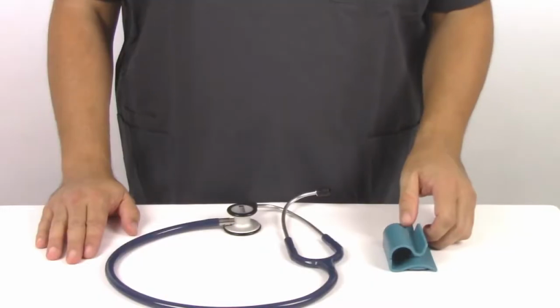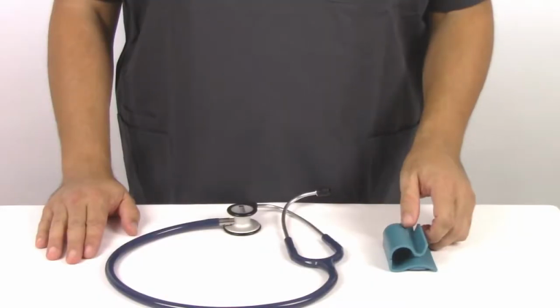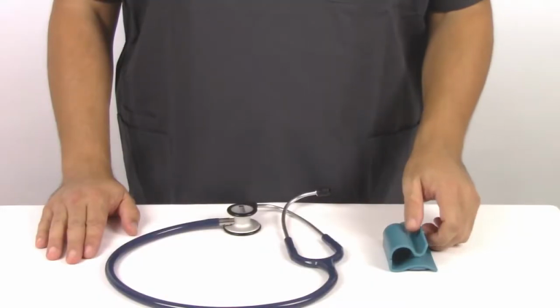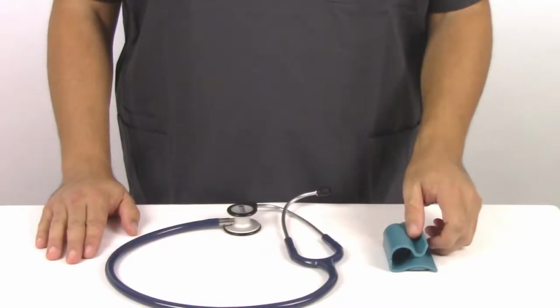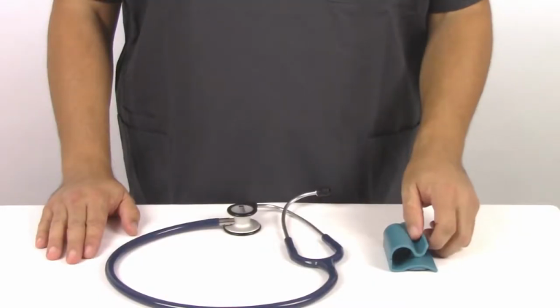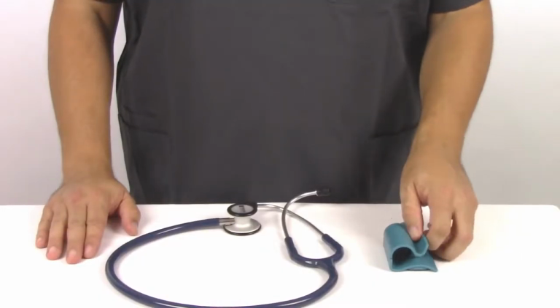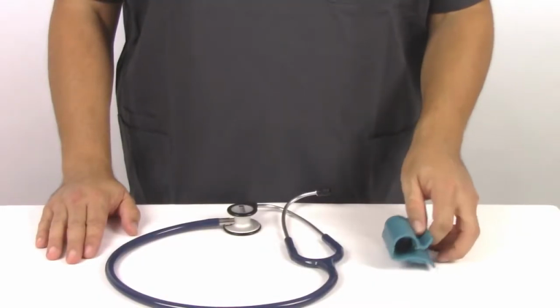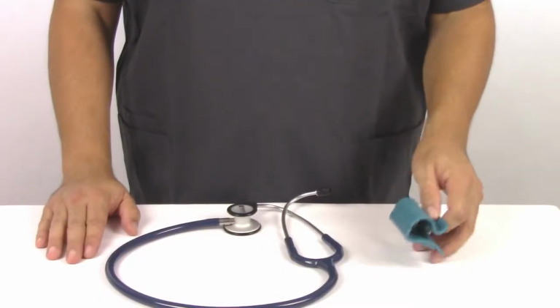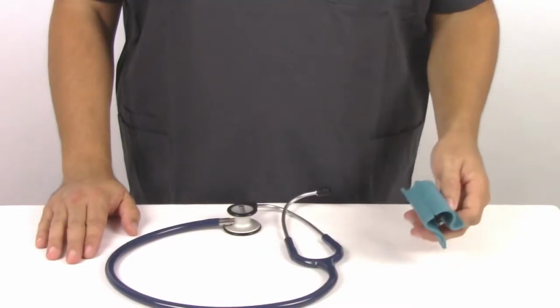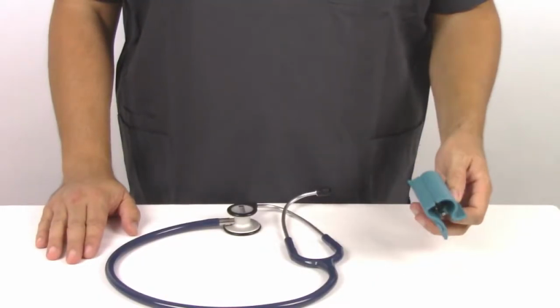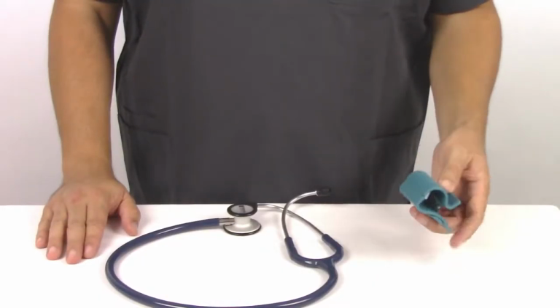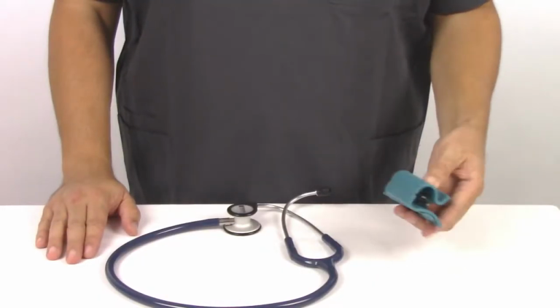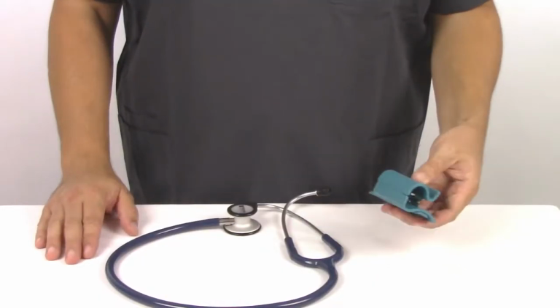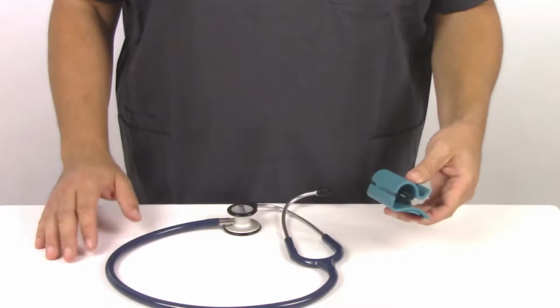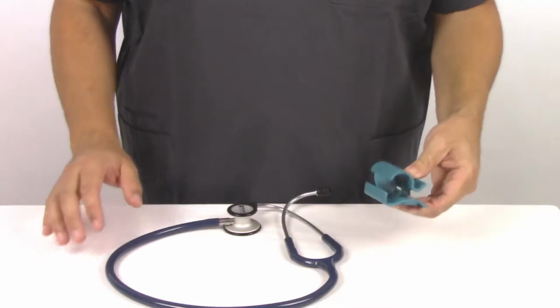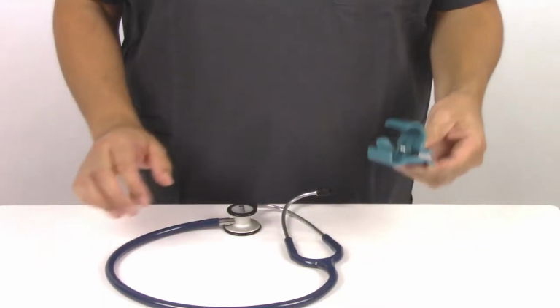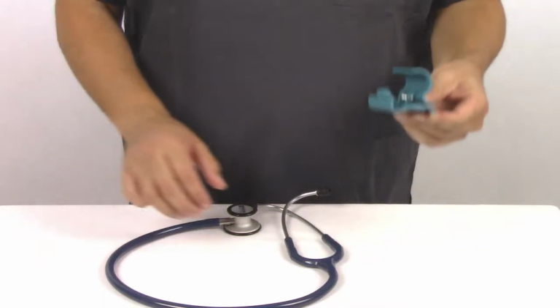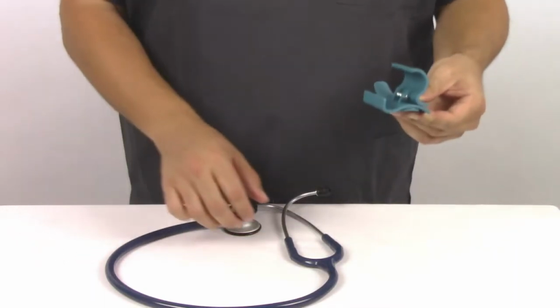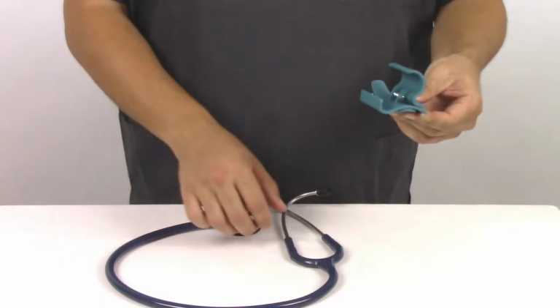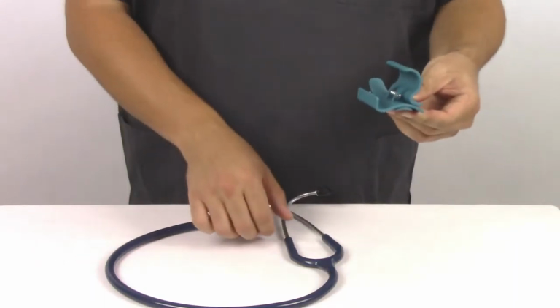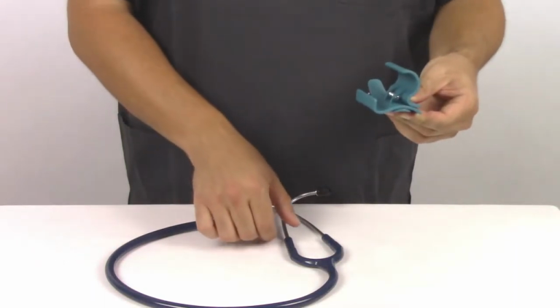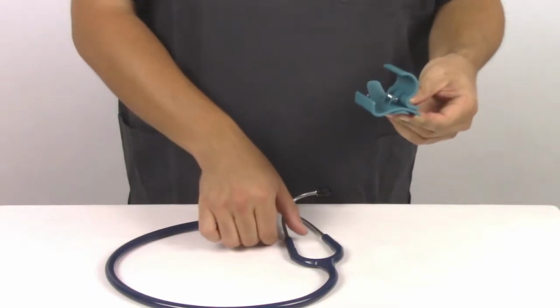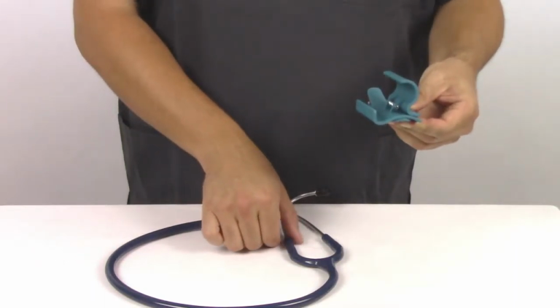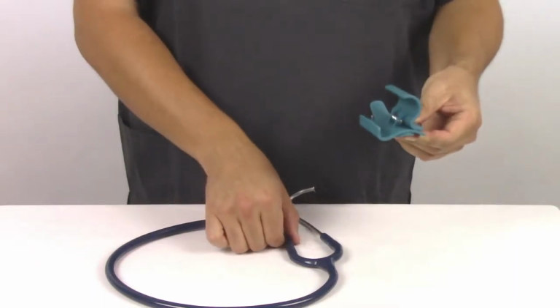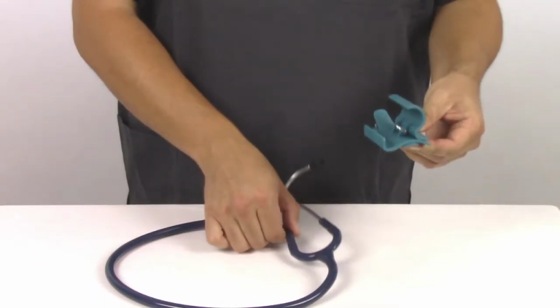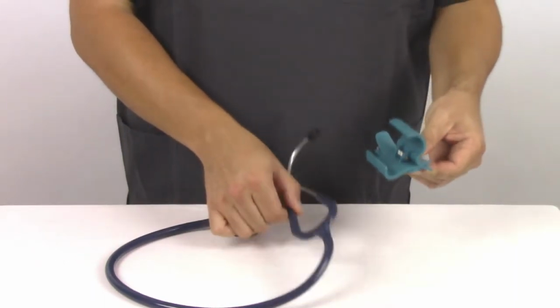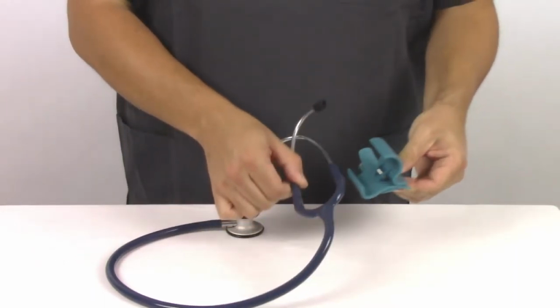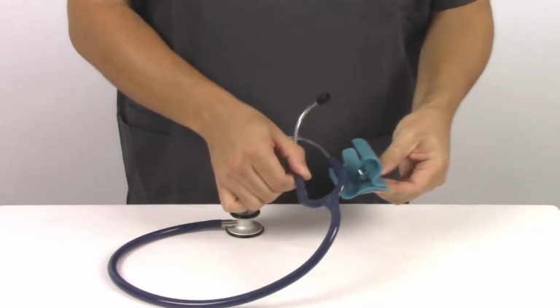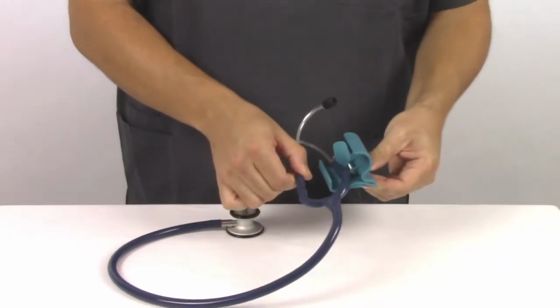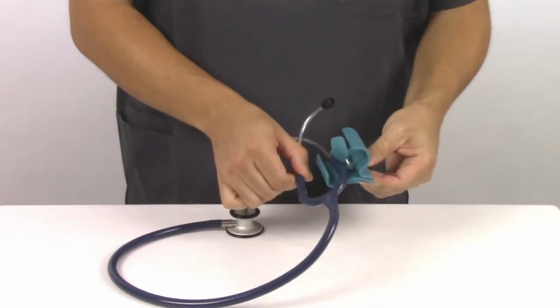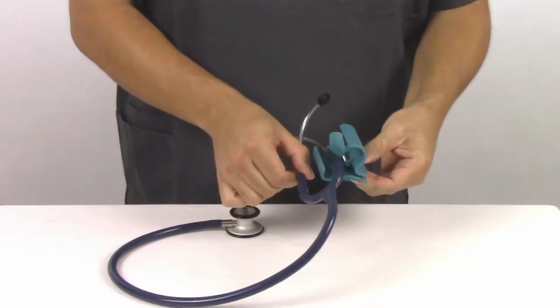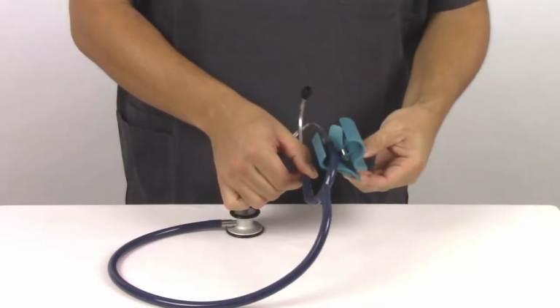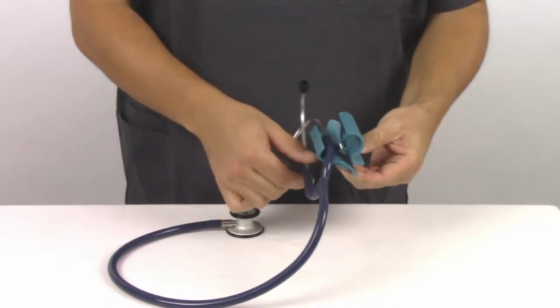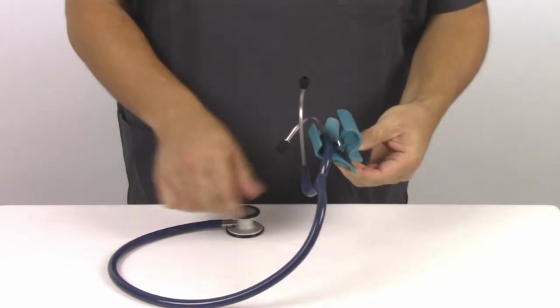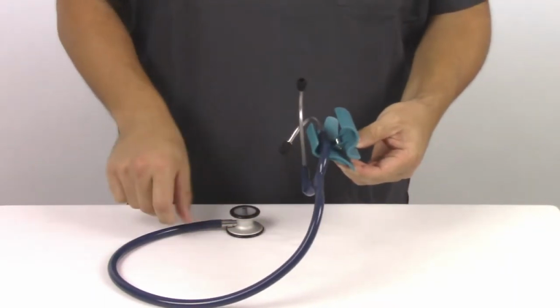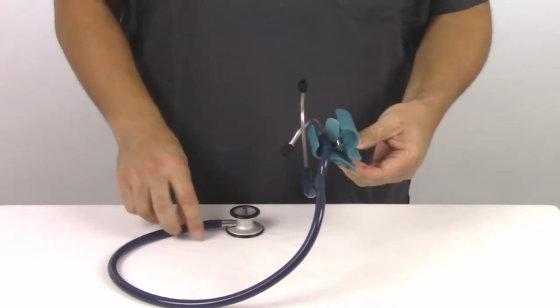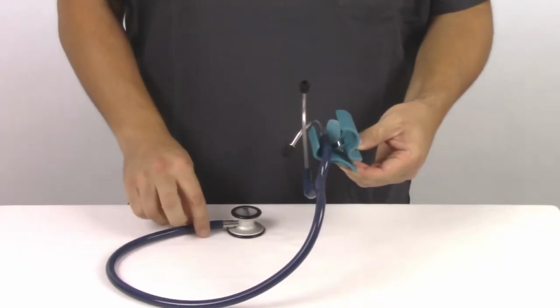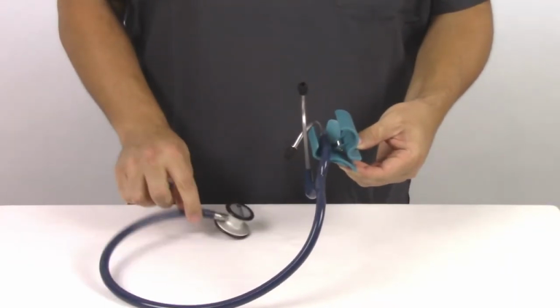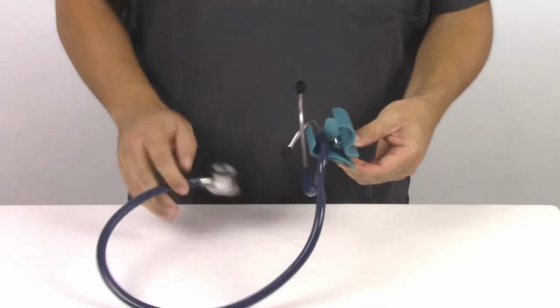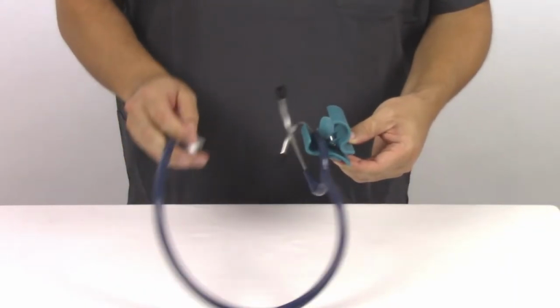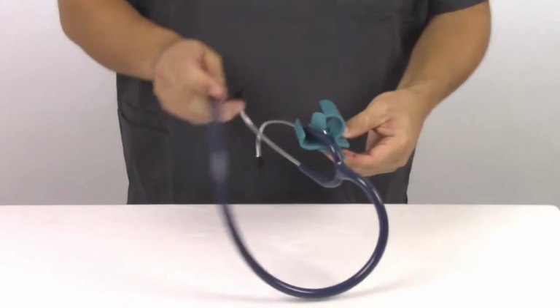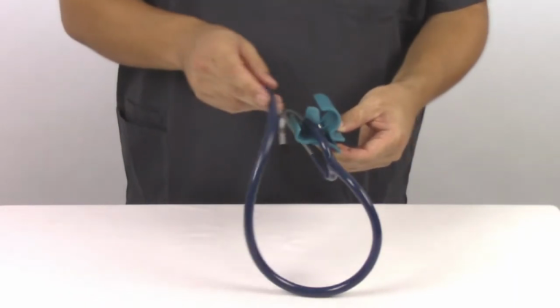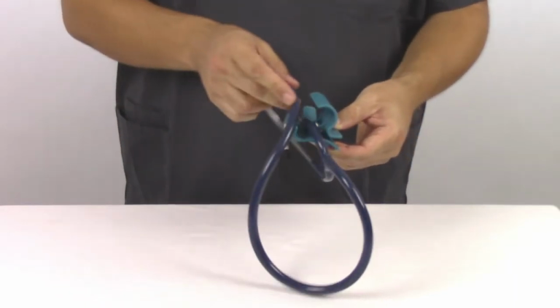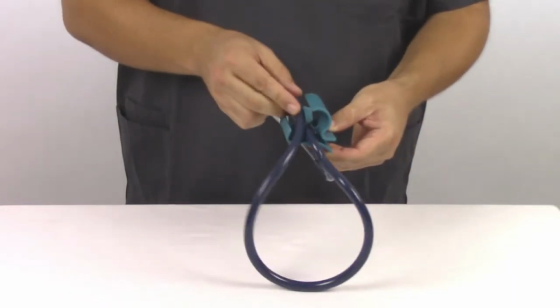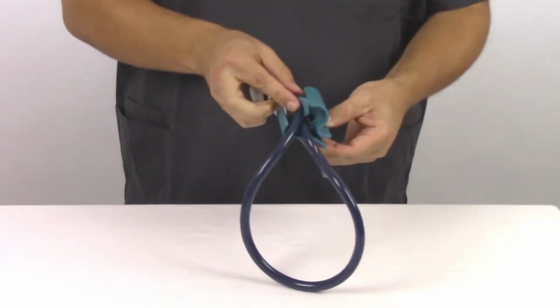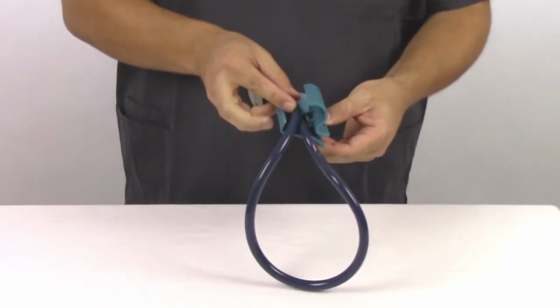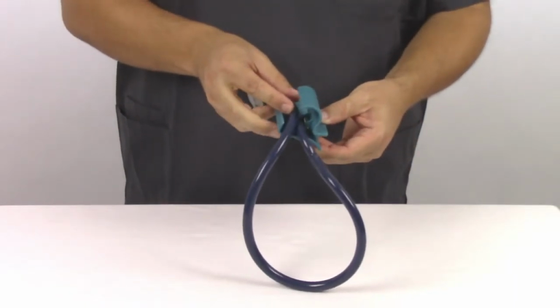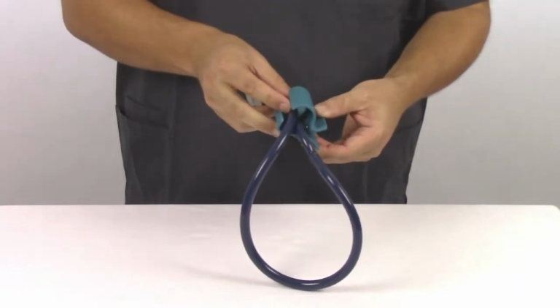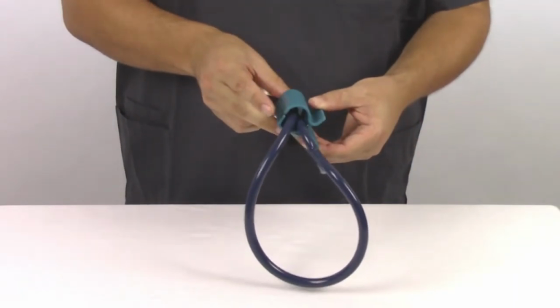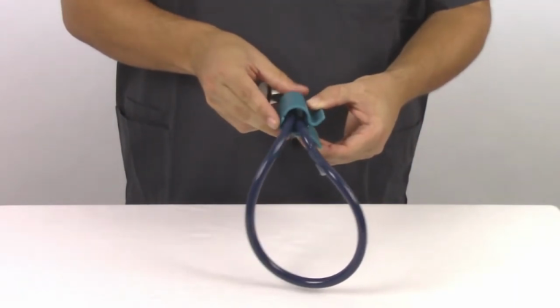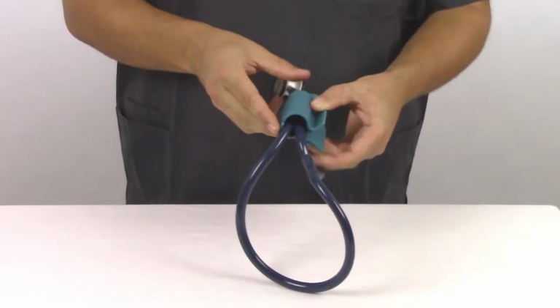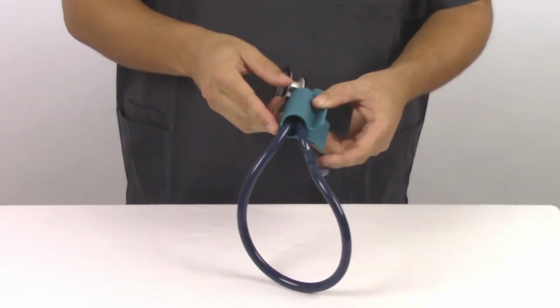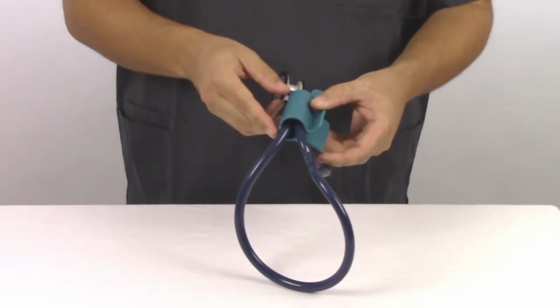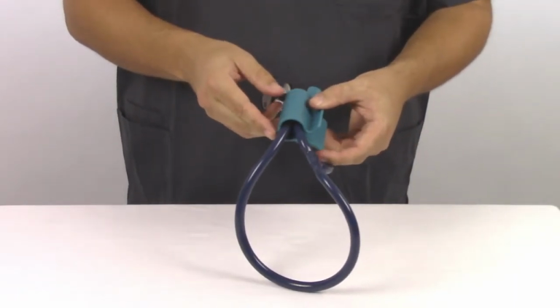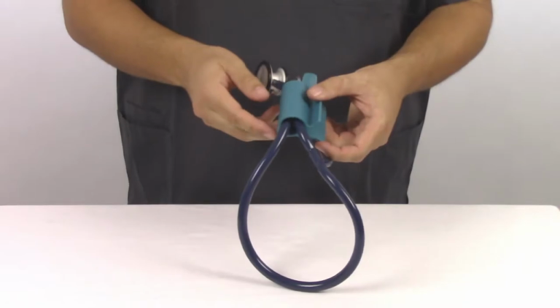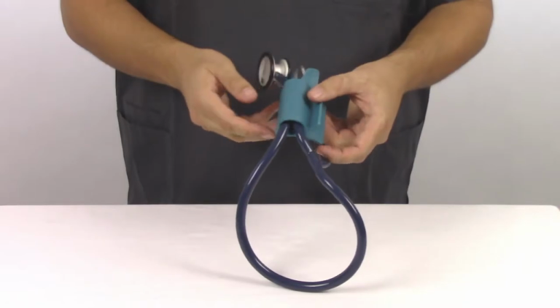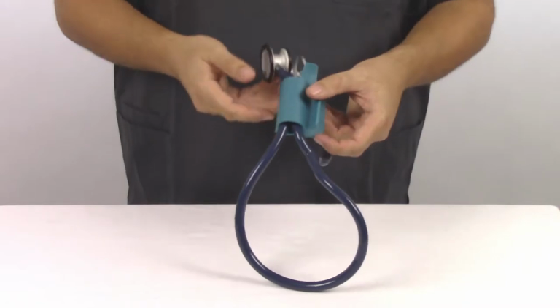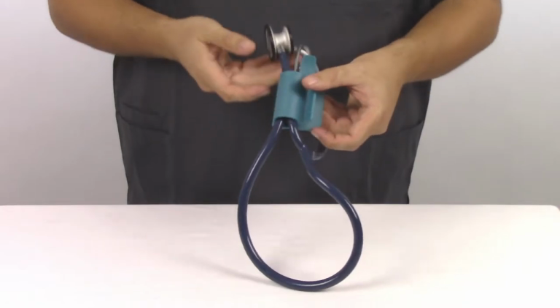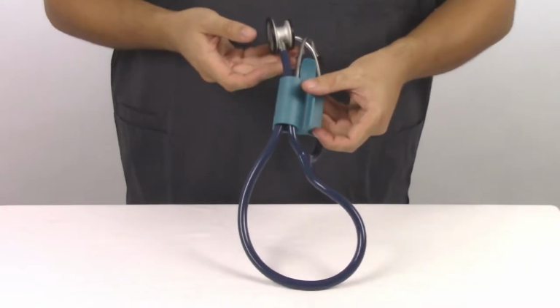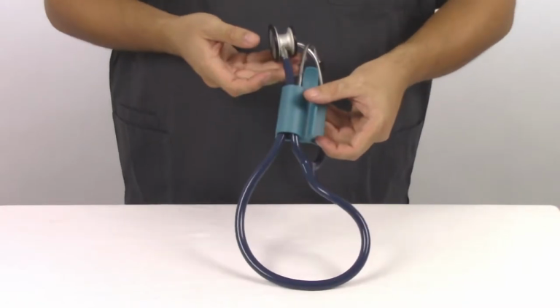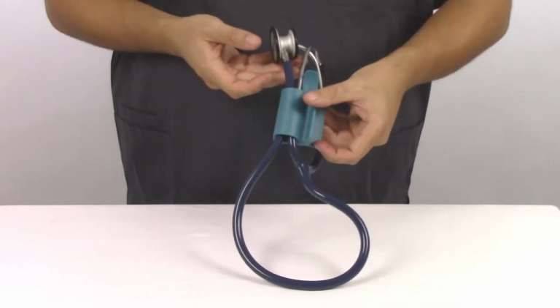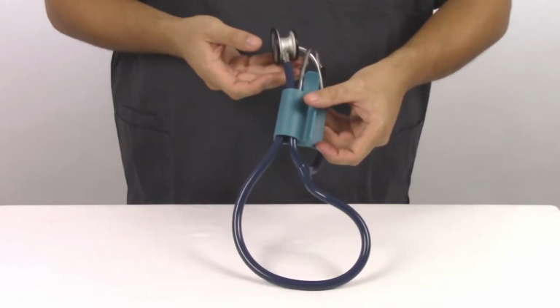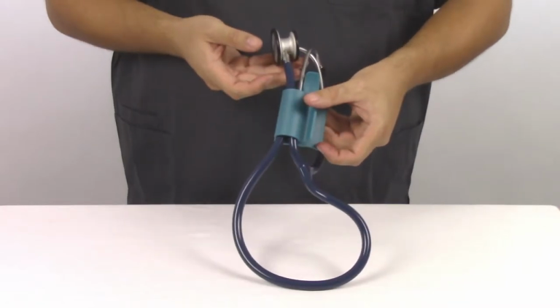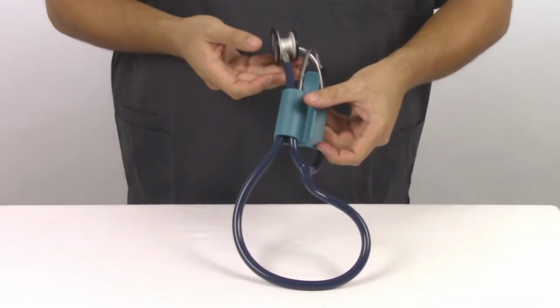The Koala Clip is very simple to use. You simply grasp it, put one binaurals in, and then the chest piece, close it, and you're all set.